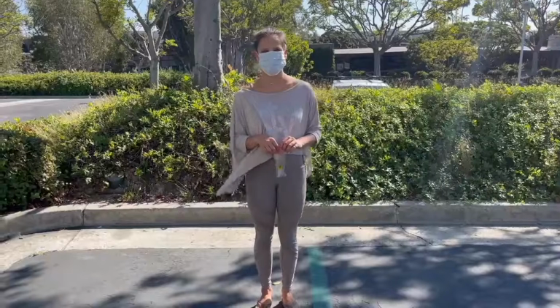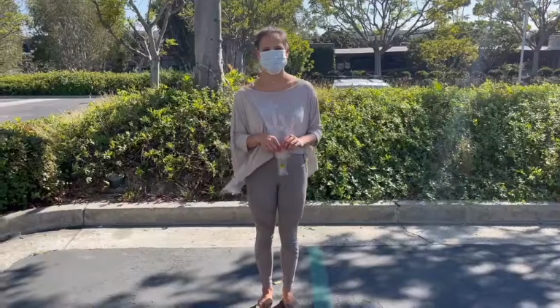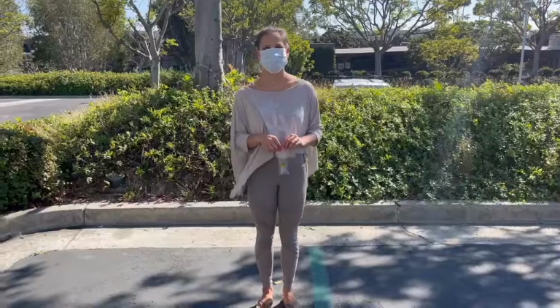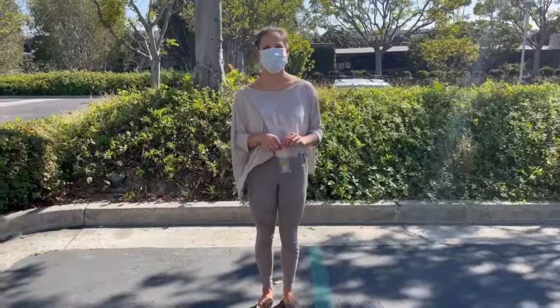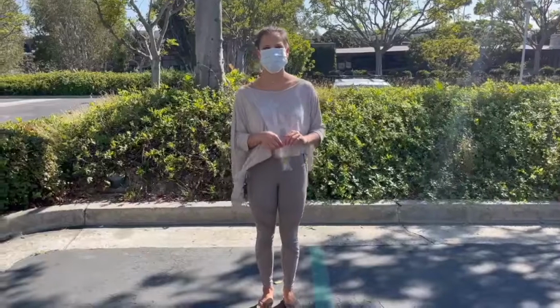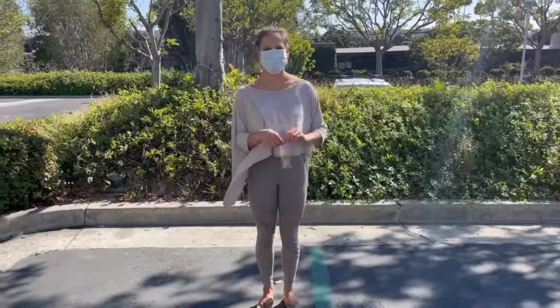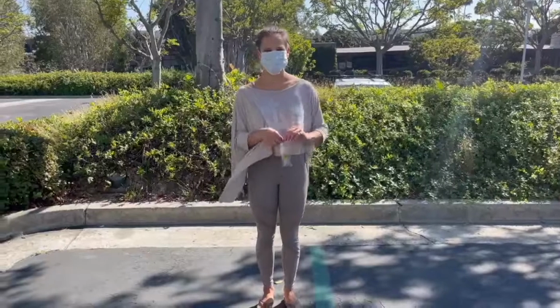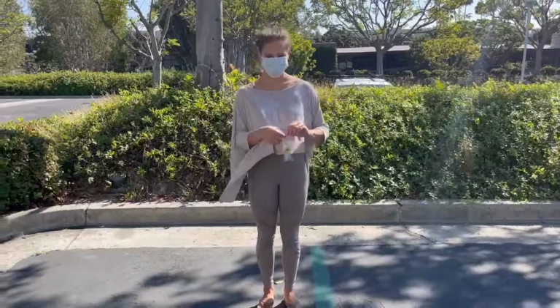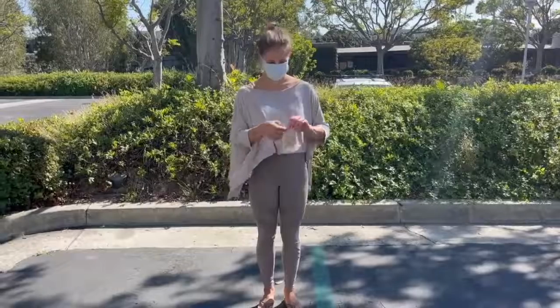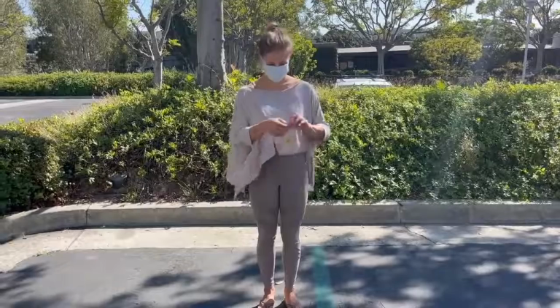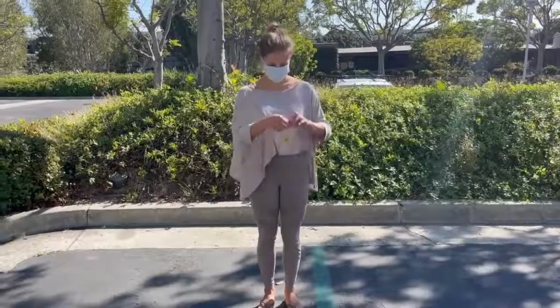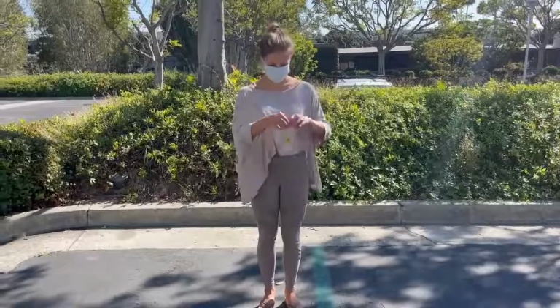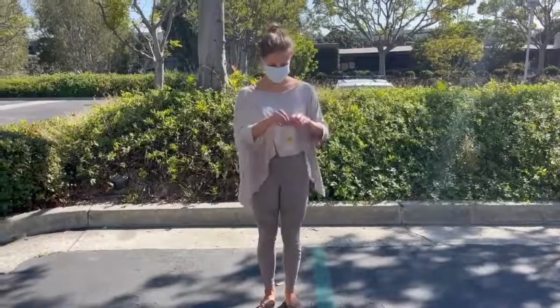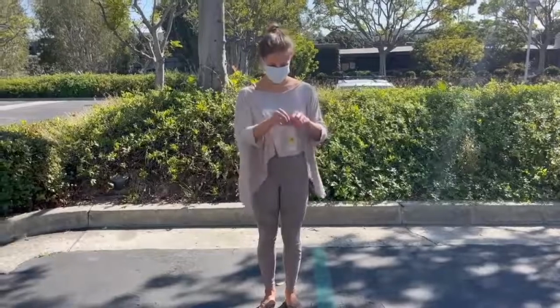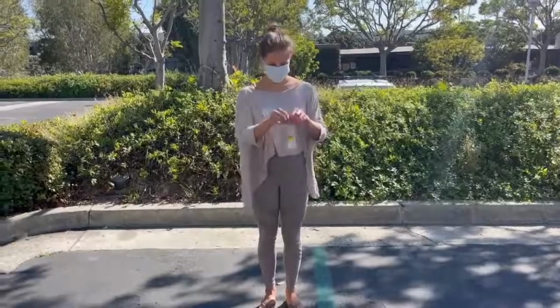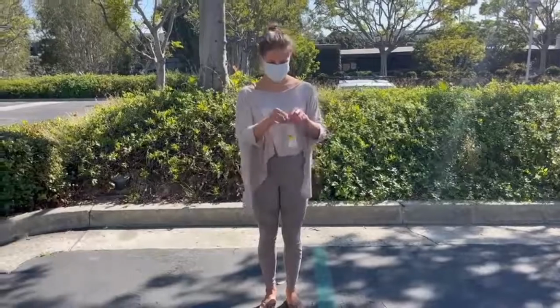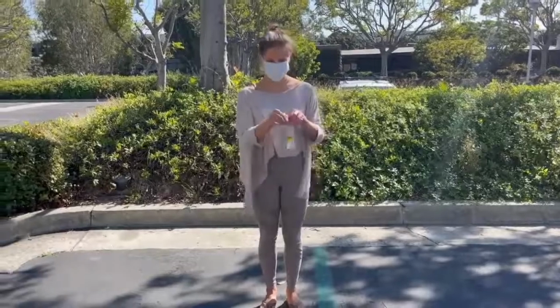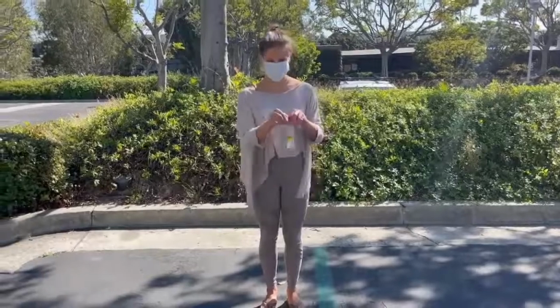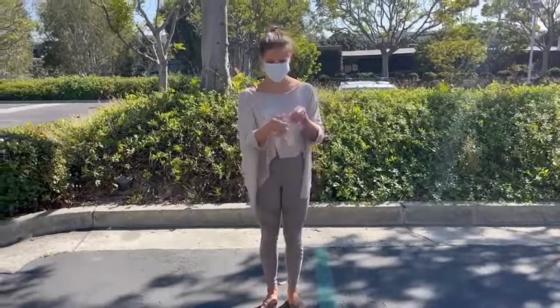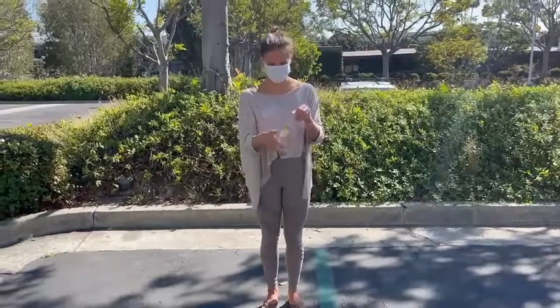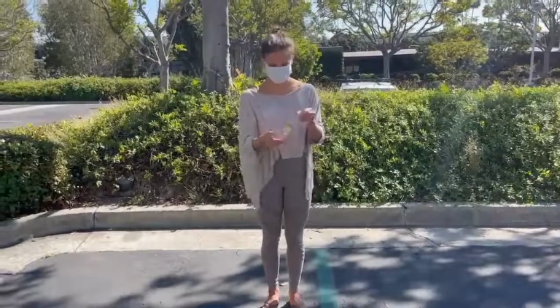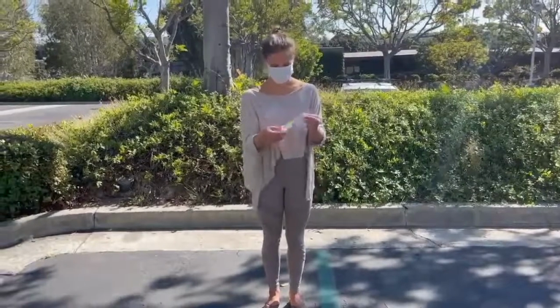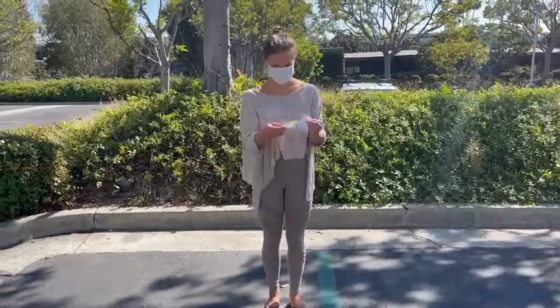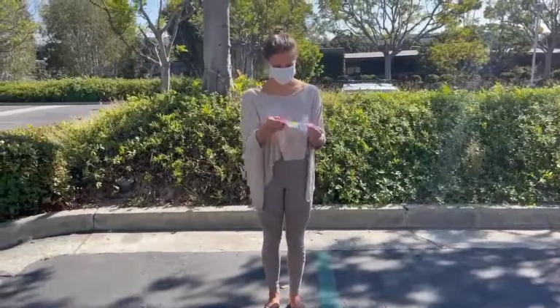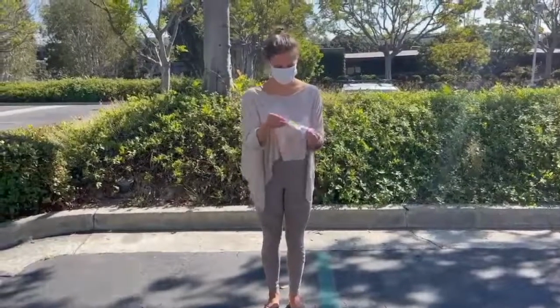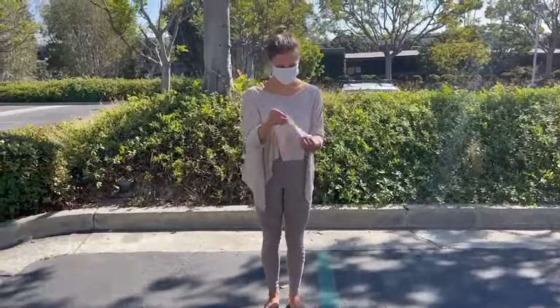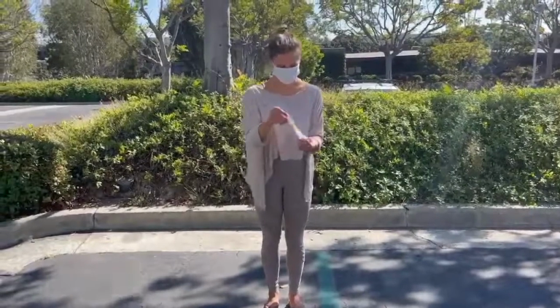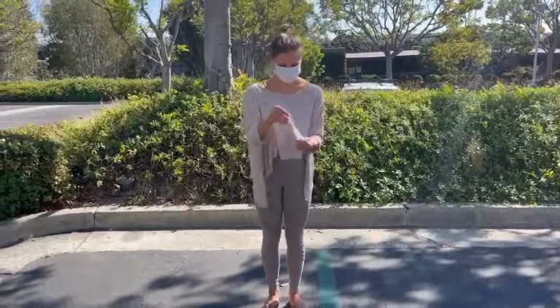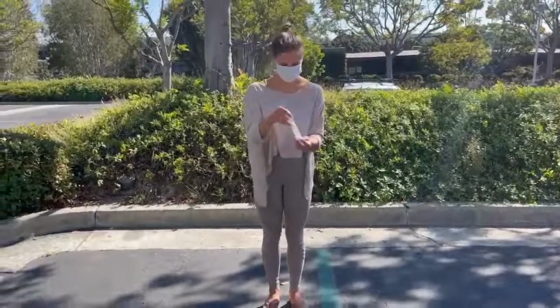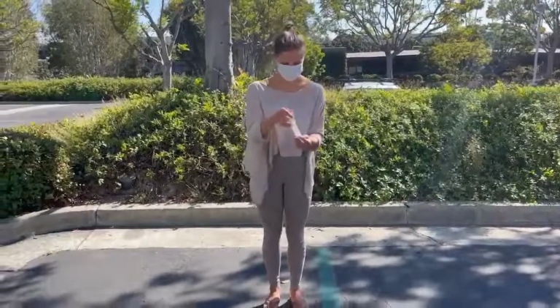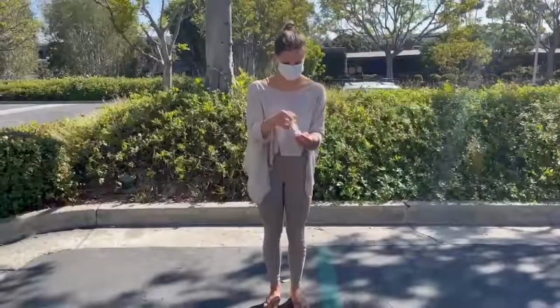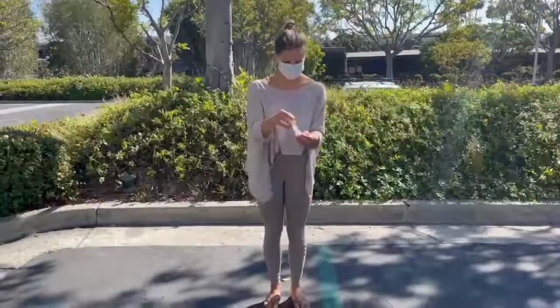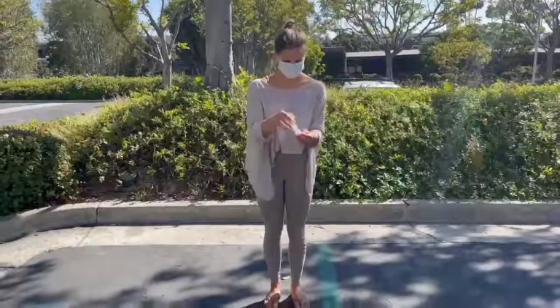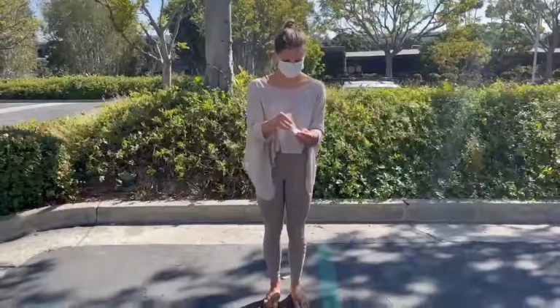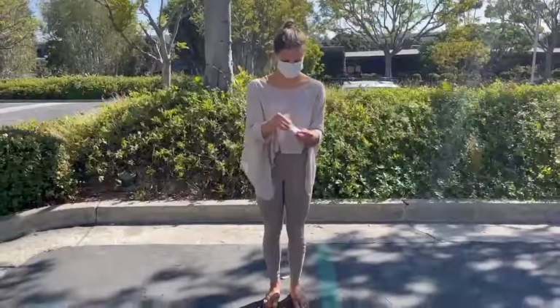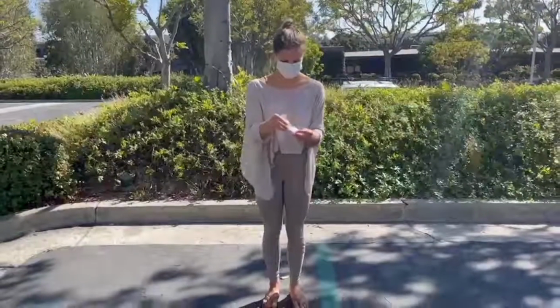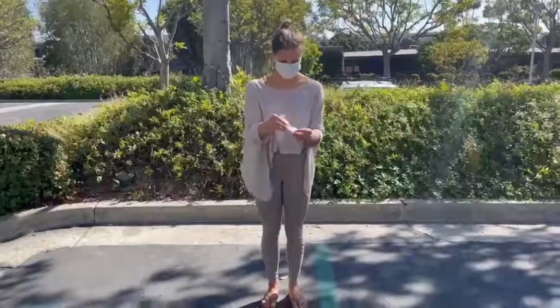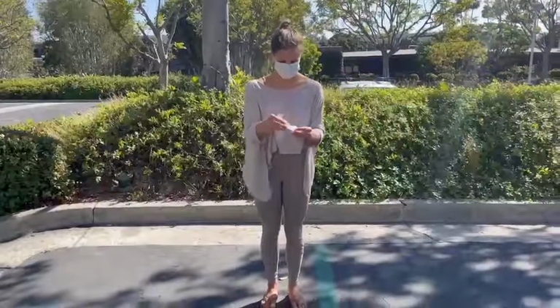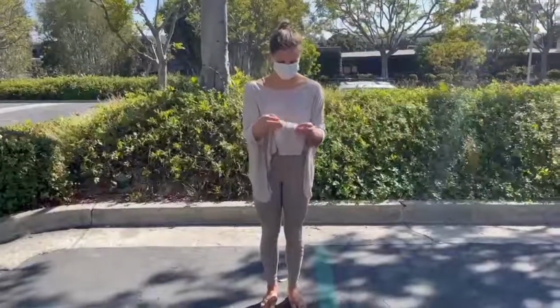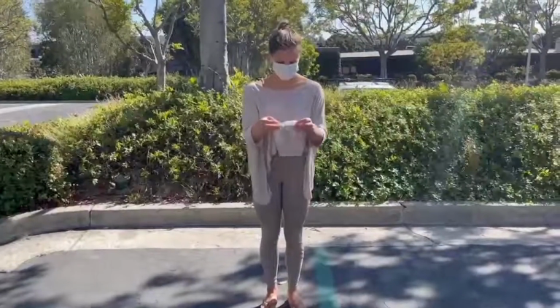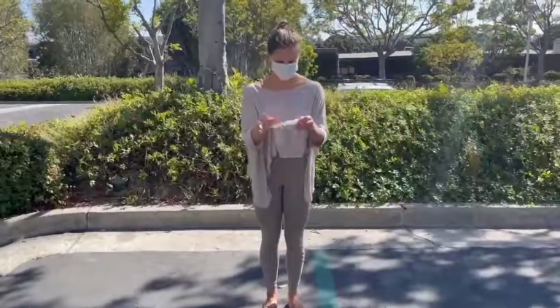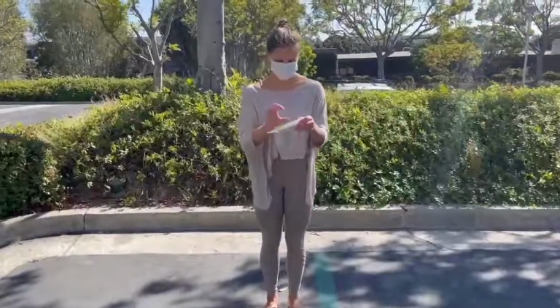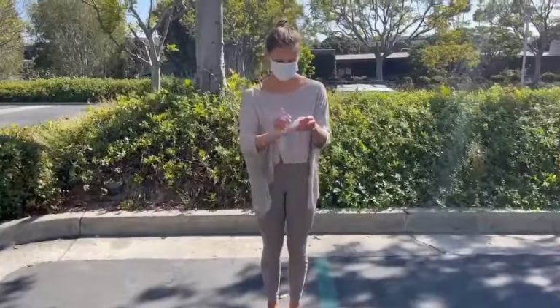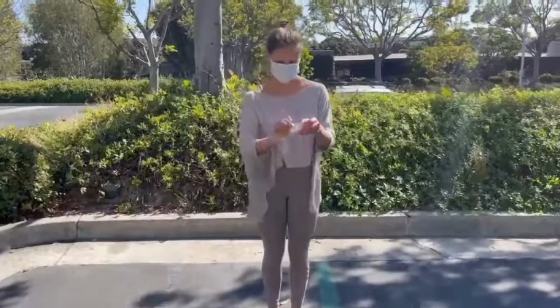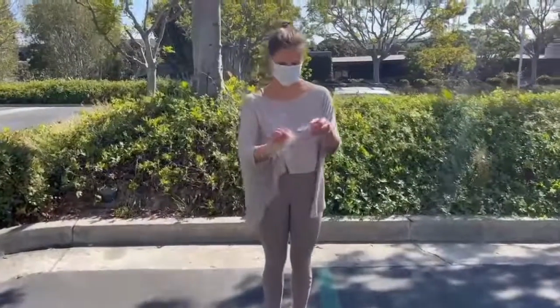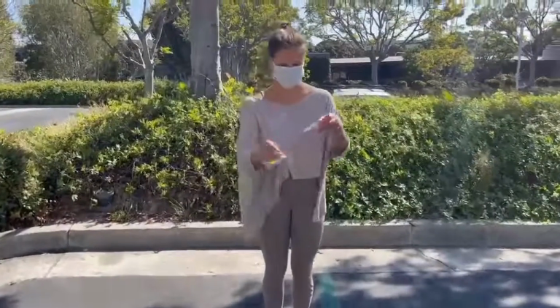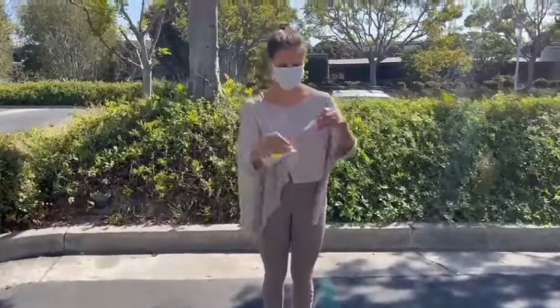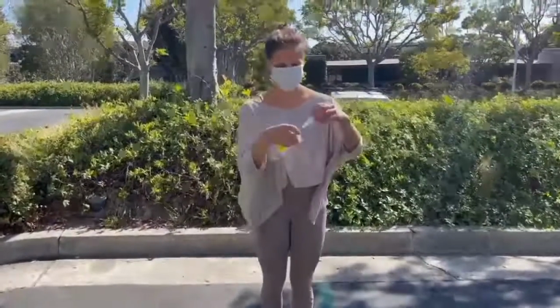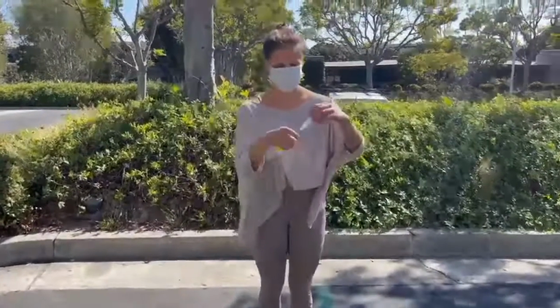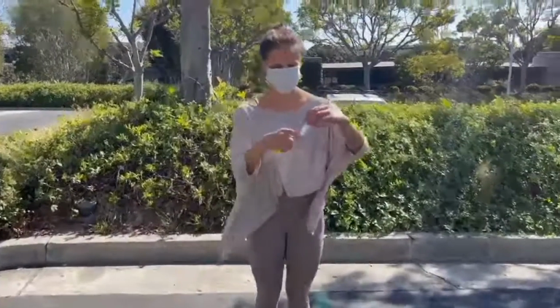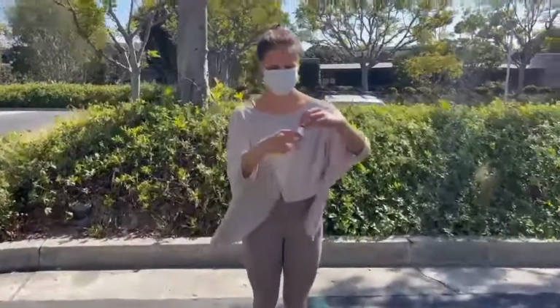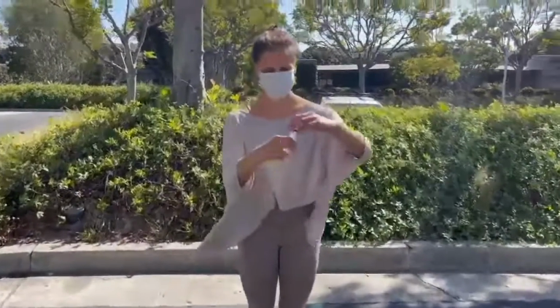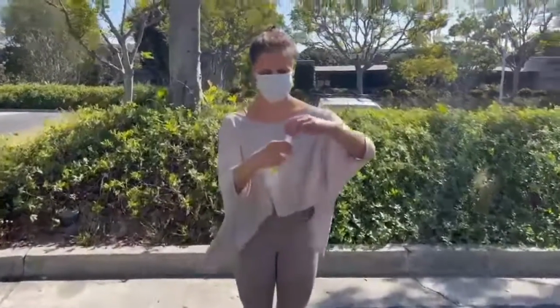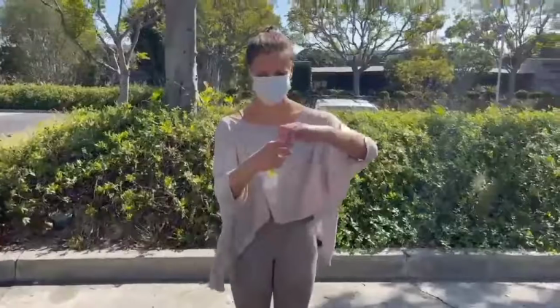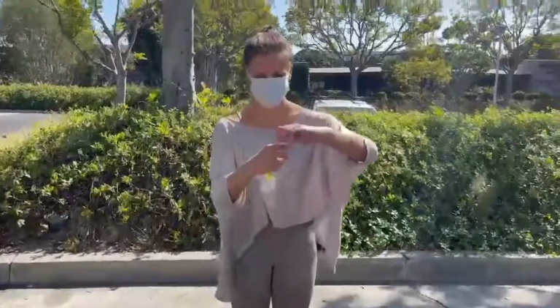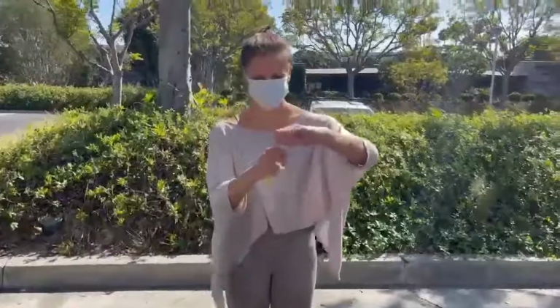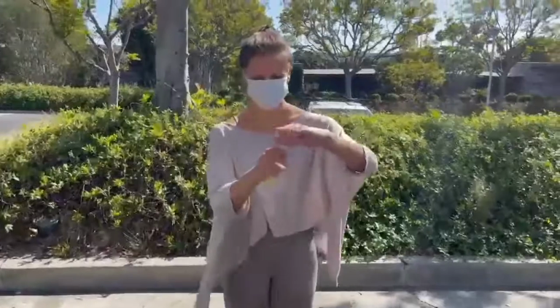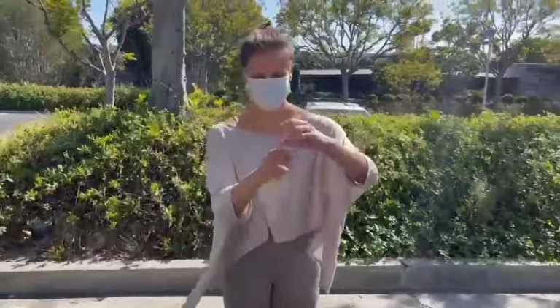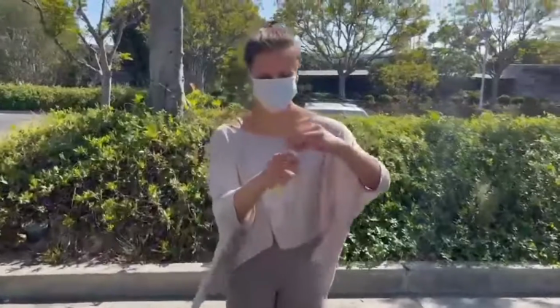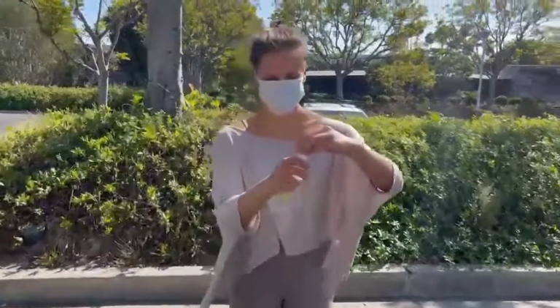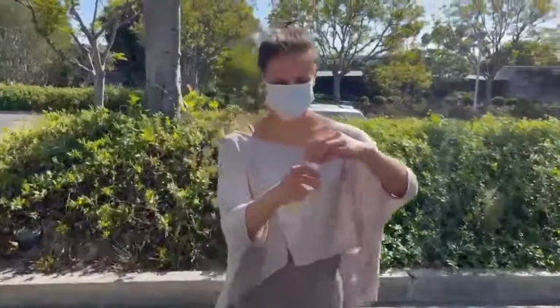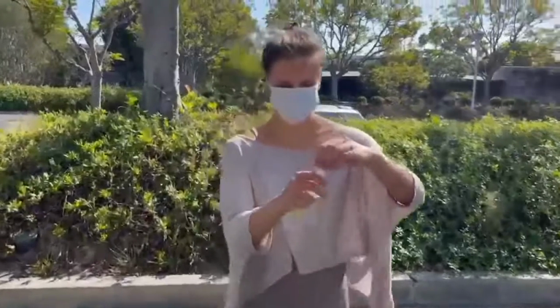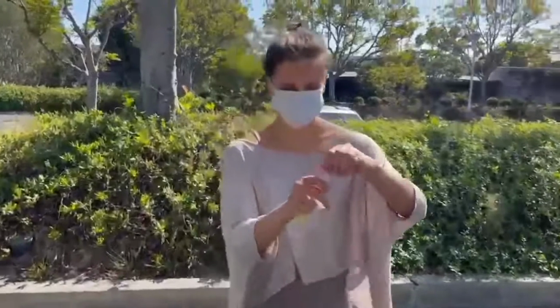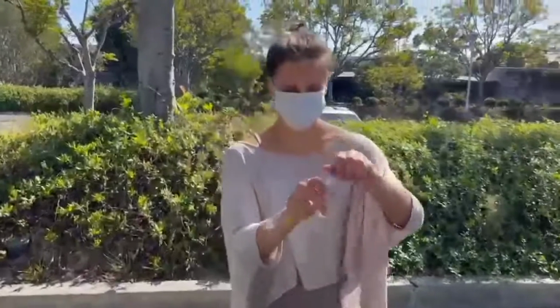You will receive your pre-labeled COVID test kit. Remove the tube from the bag and unscrew the cap.